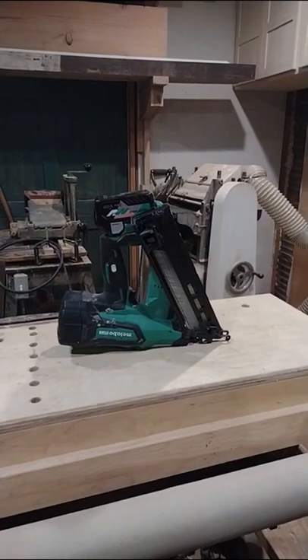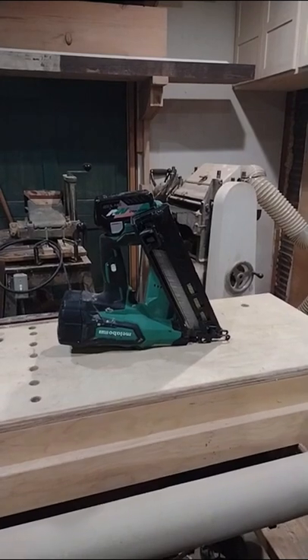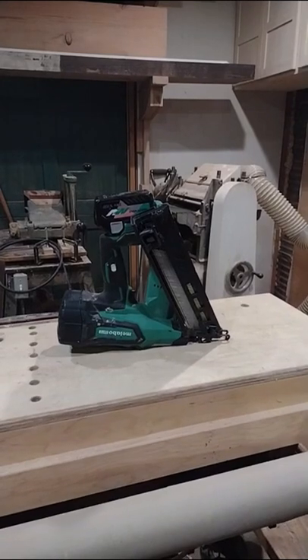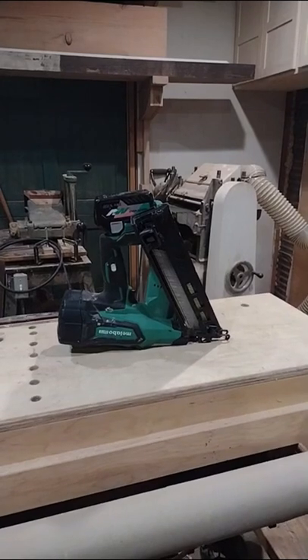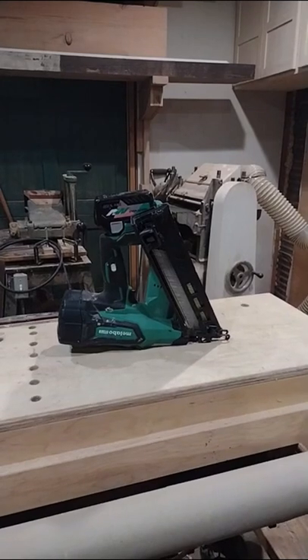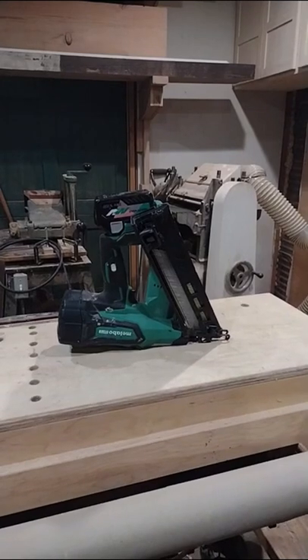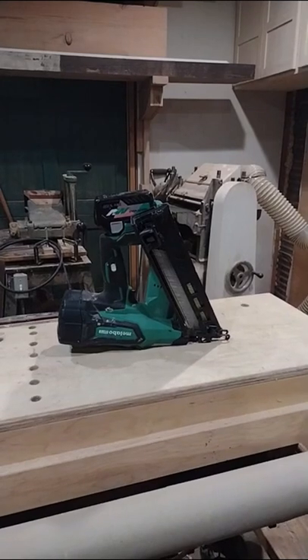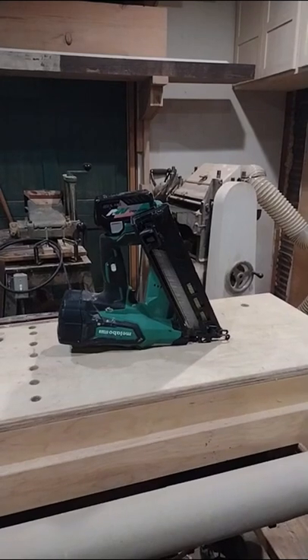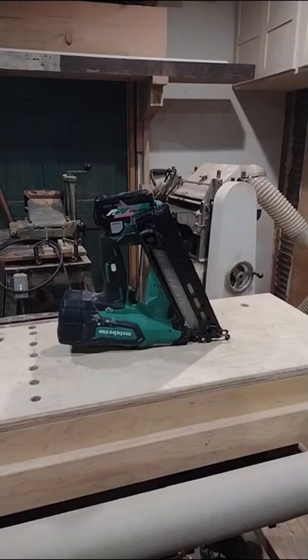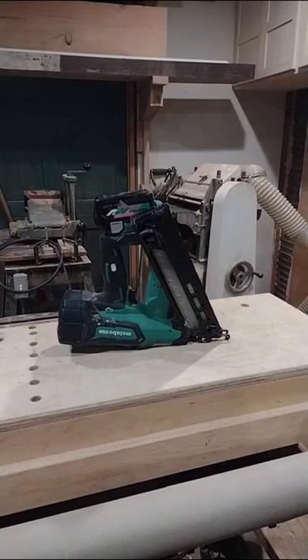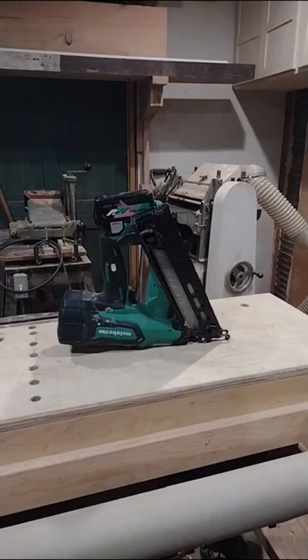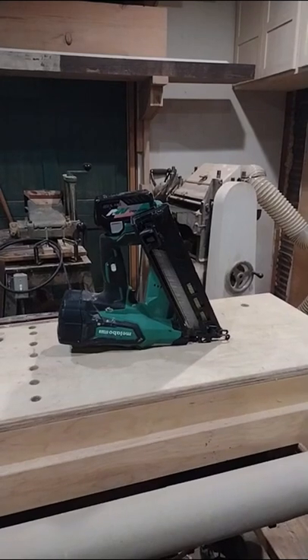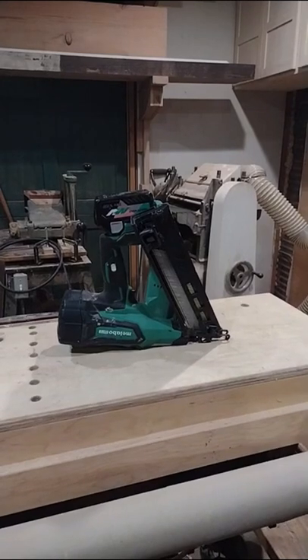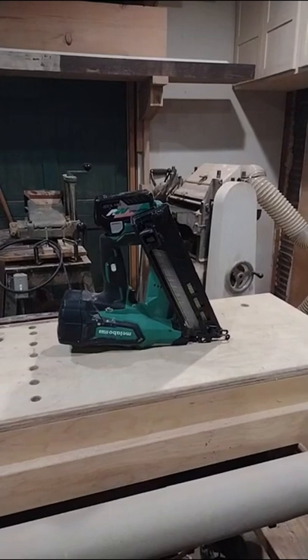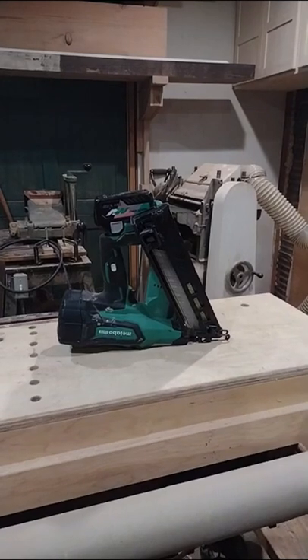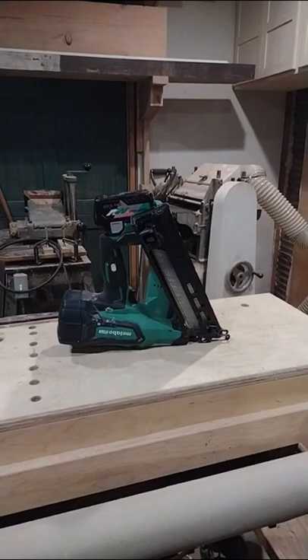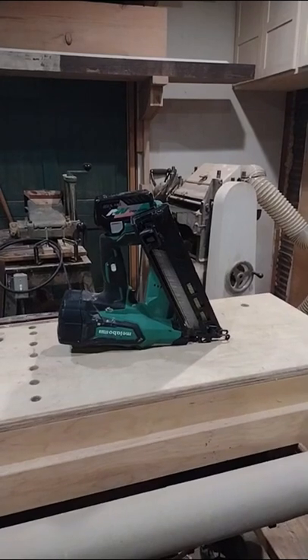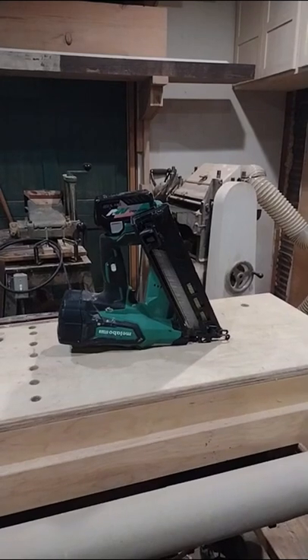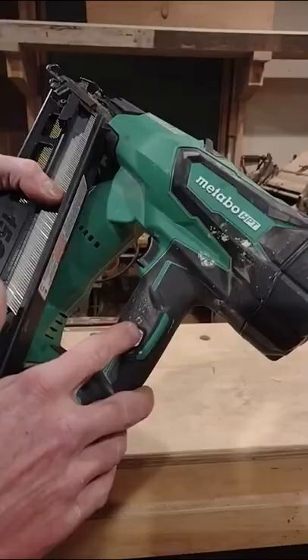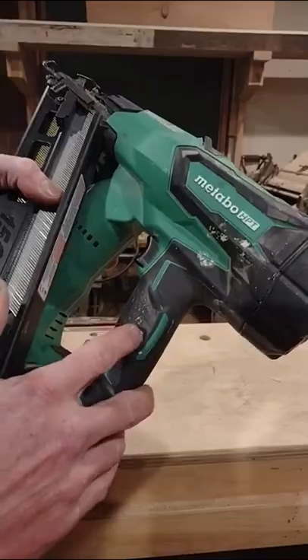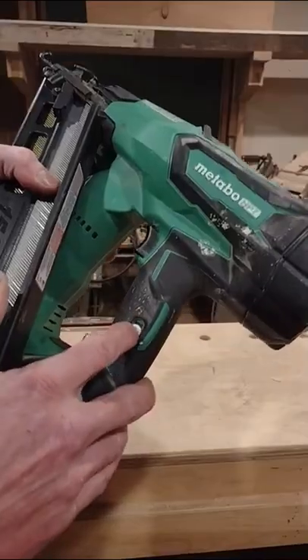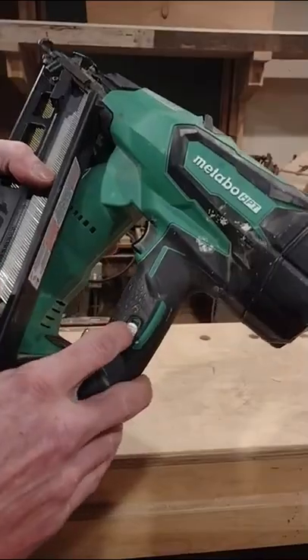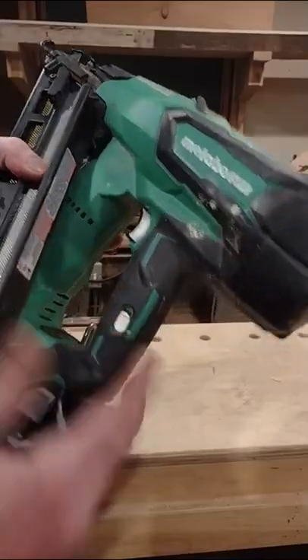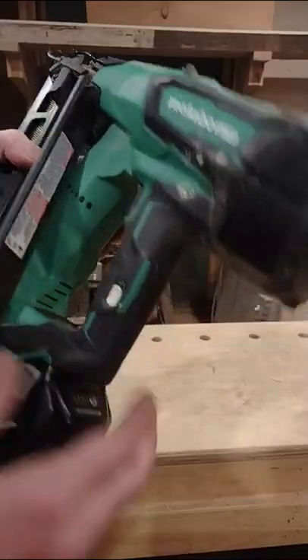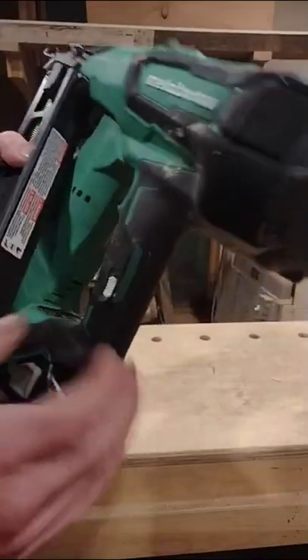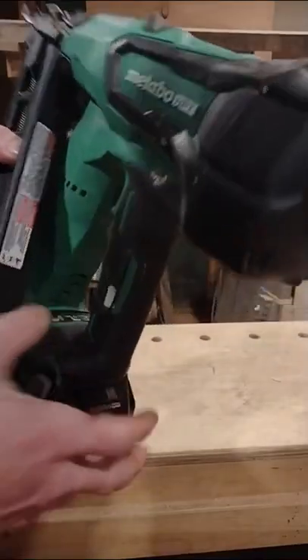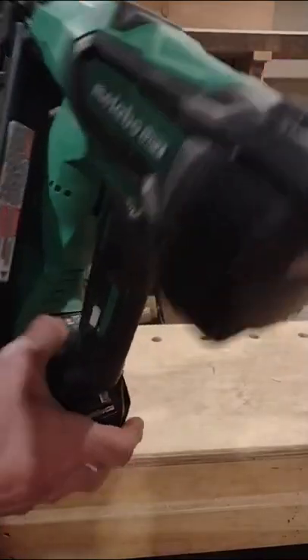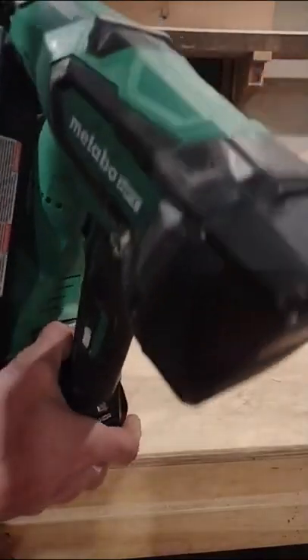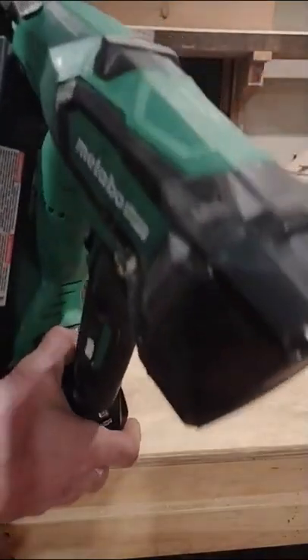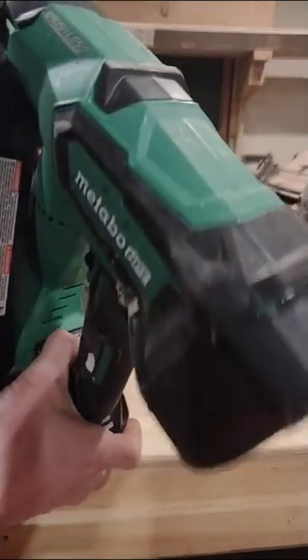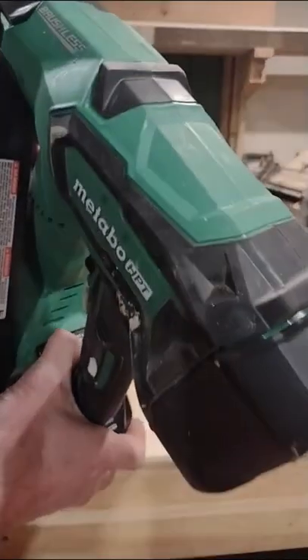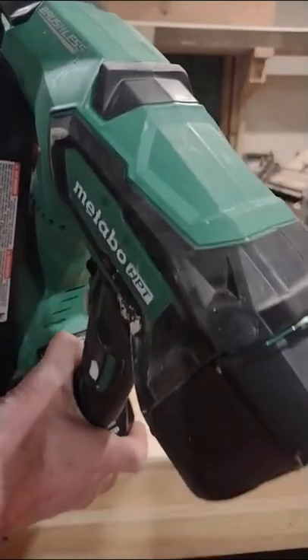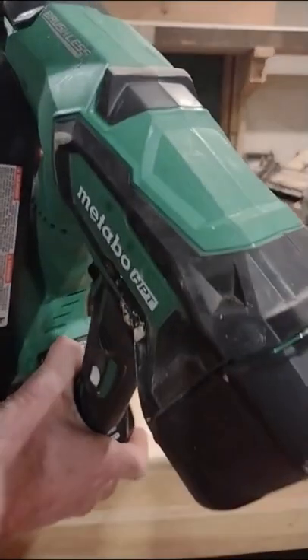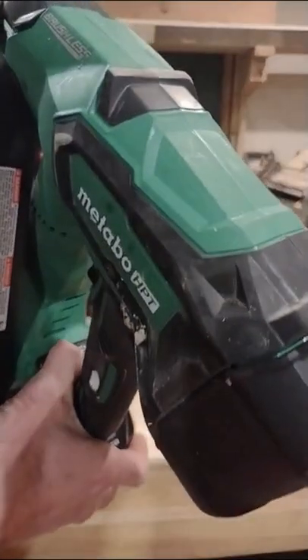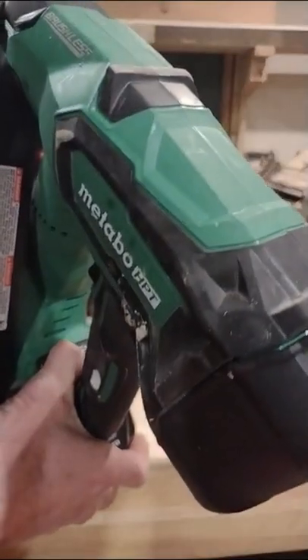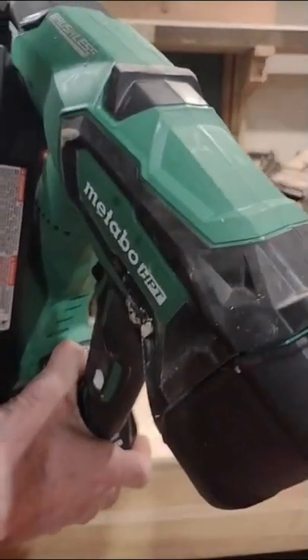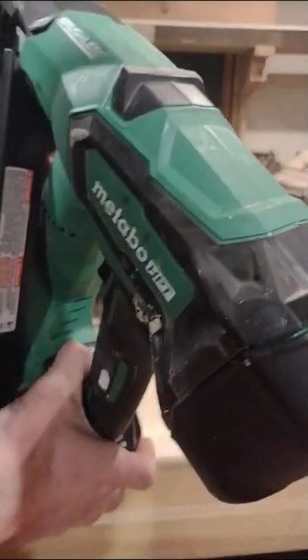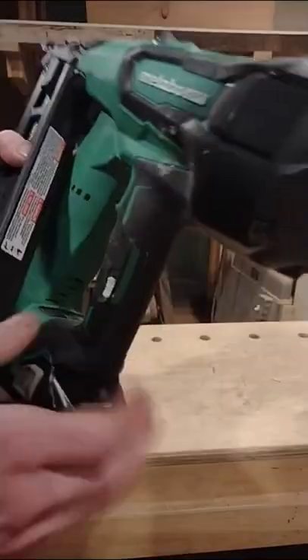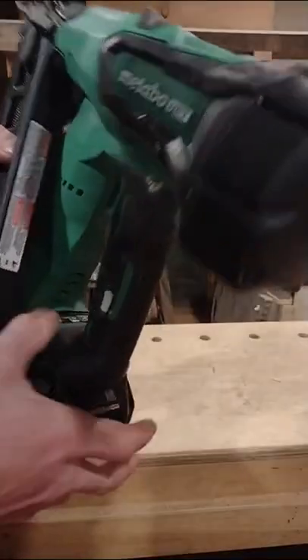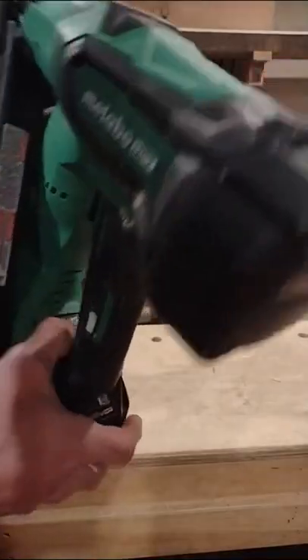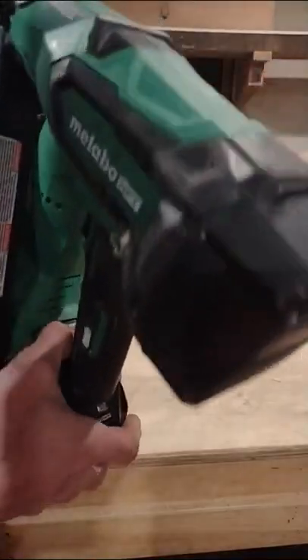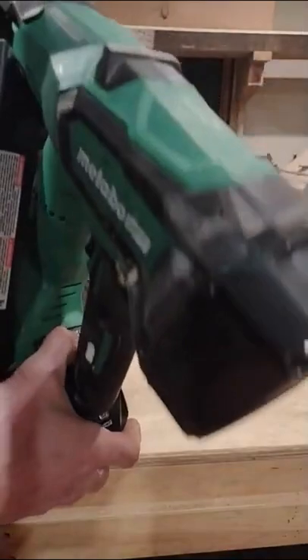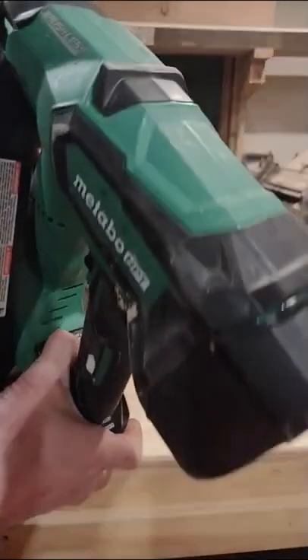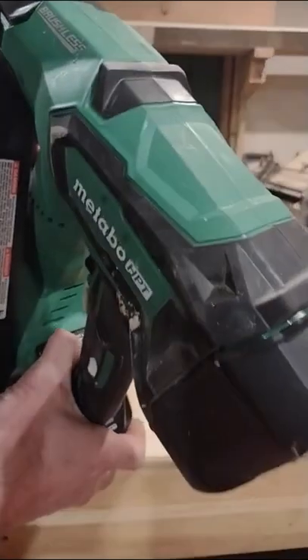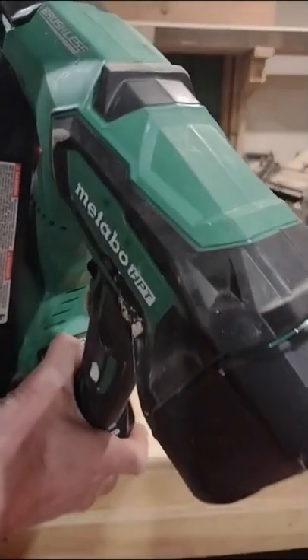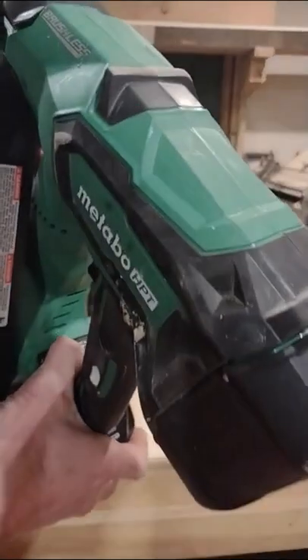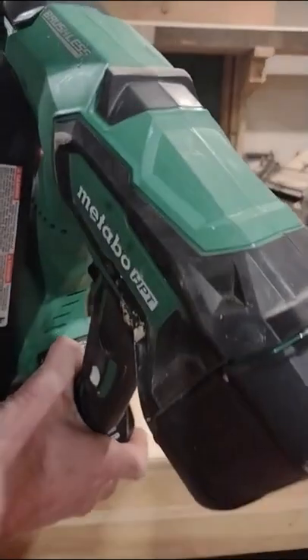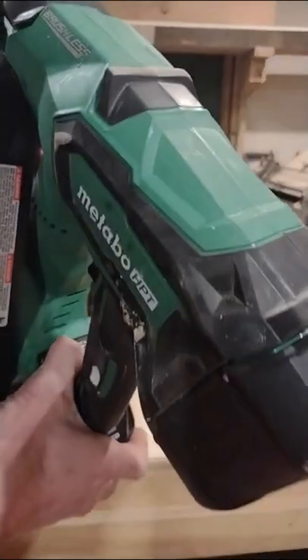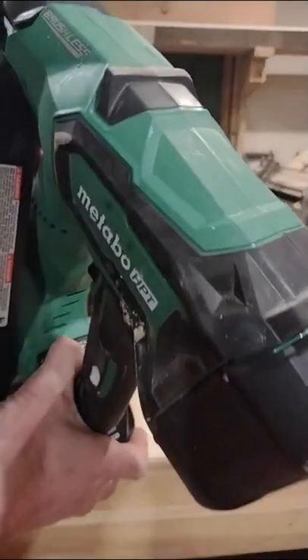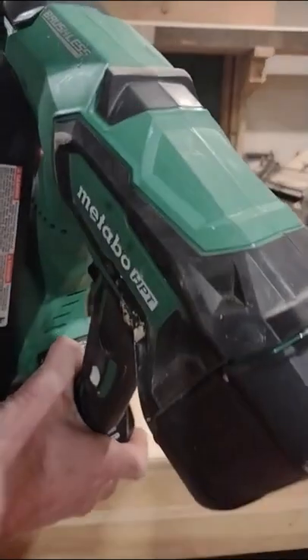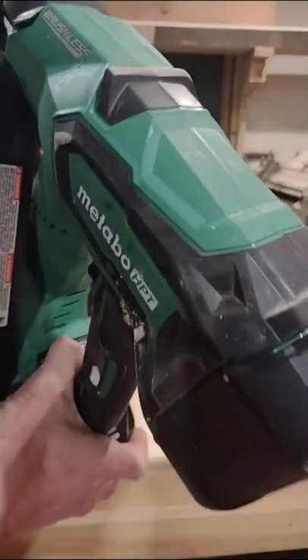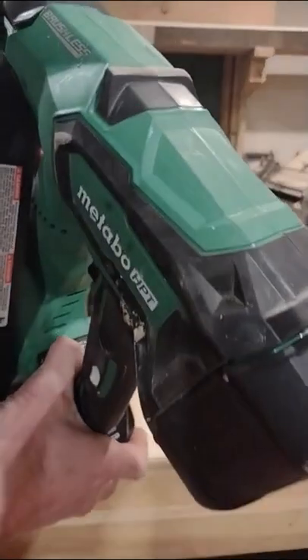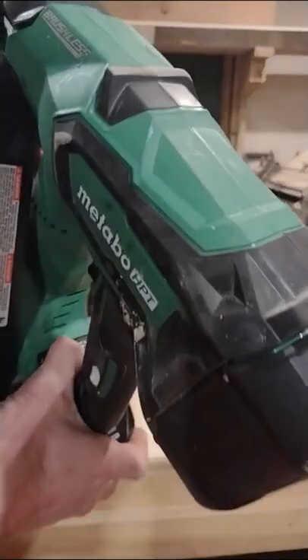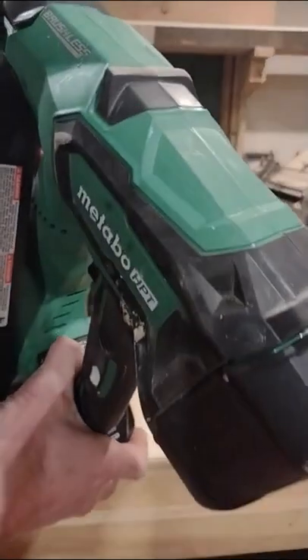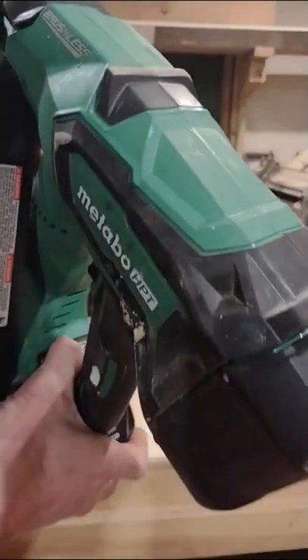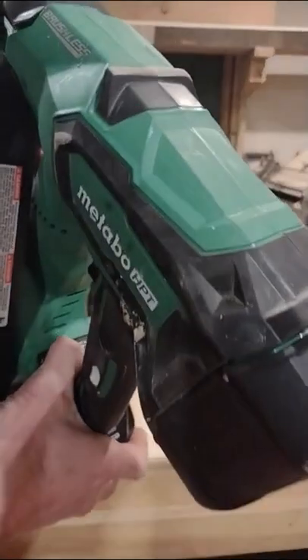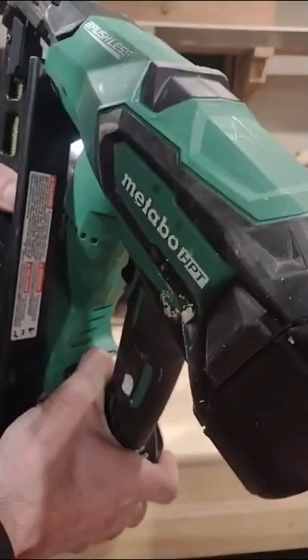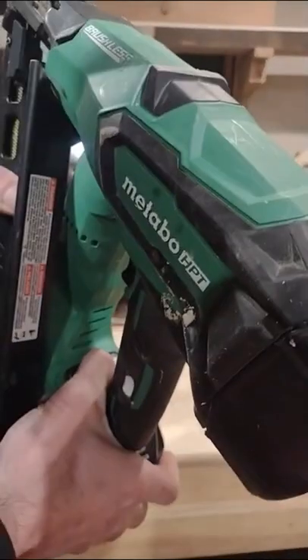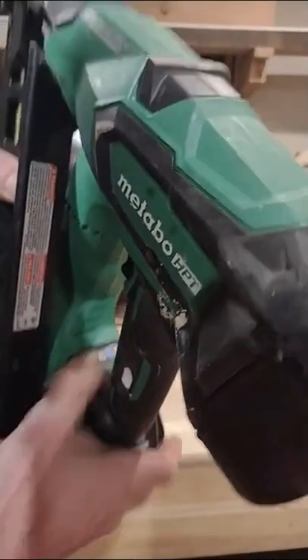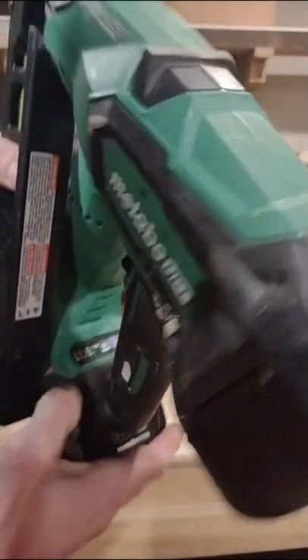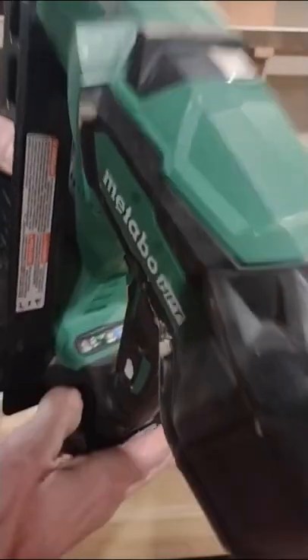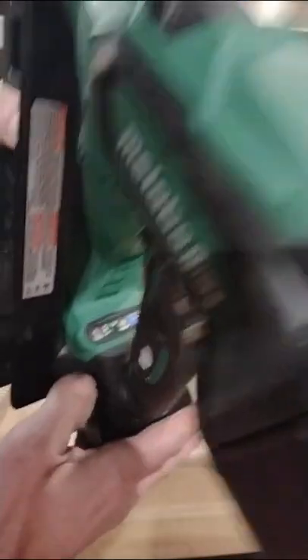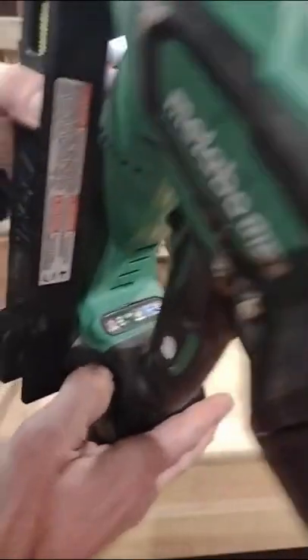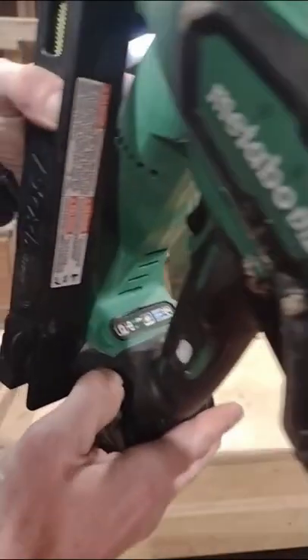There are two steps to arming the gun. First, there's an unlock slider on the side of the handle, then hold the green power button down for a few seconds and the gun is armed.